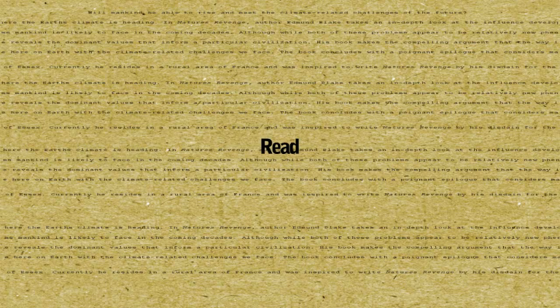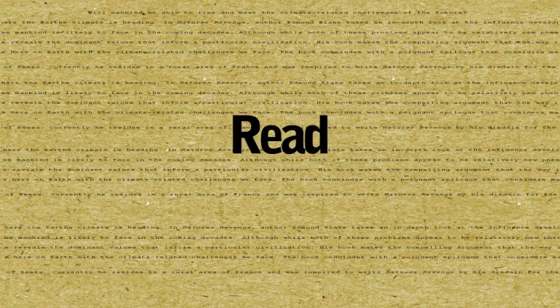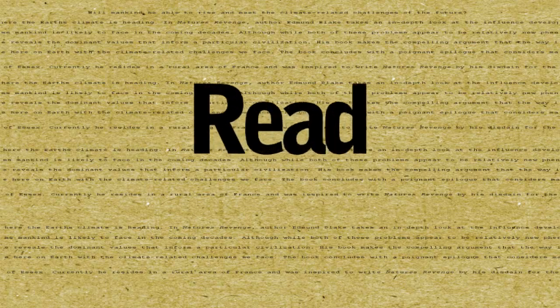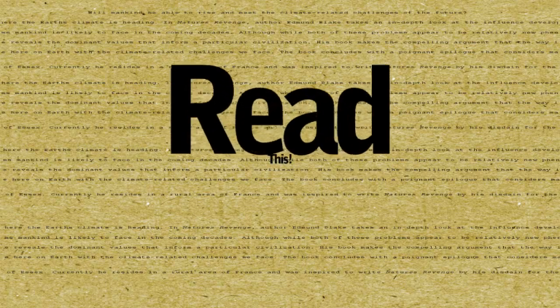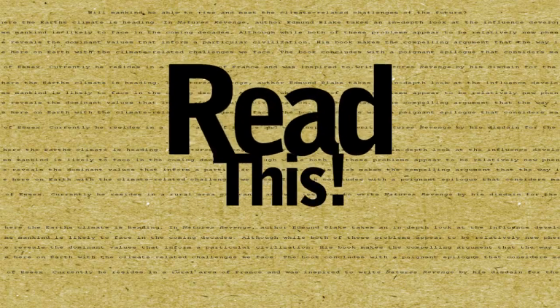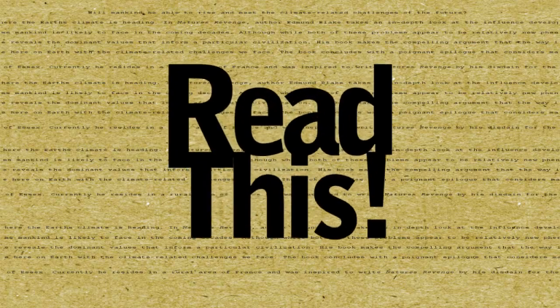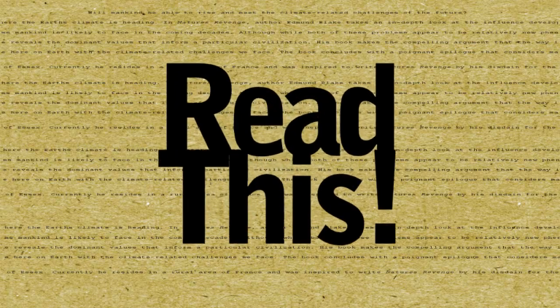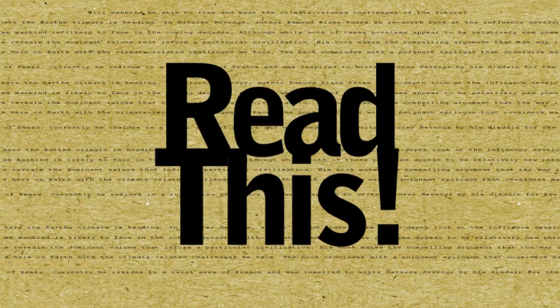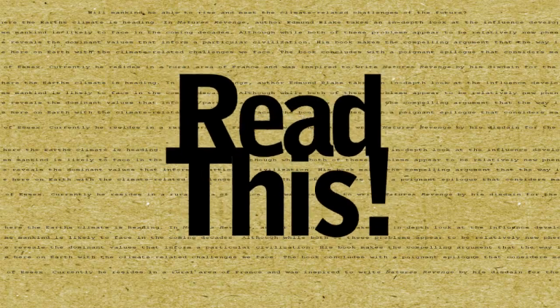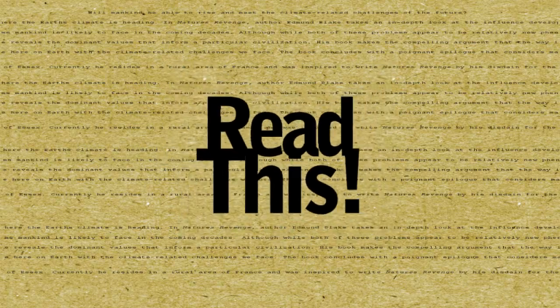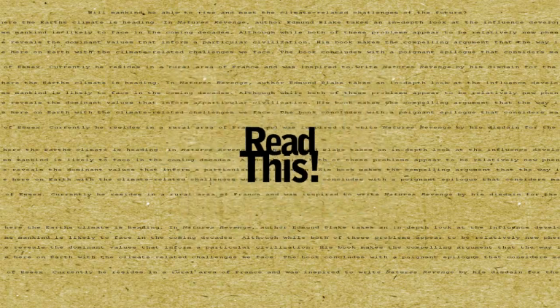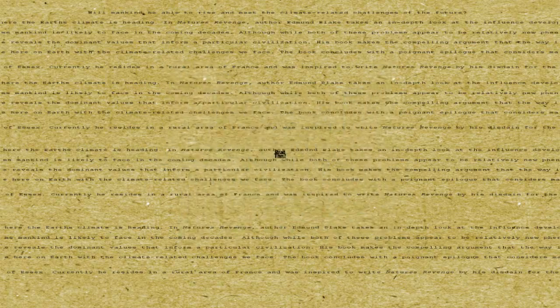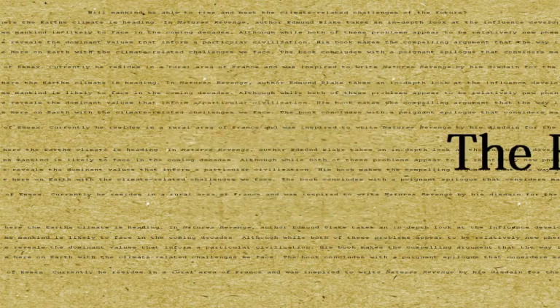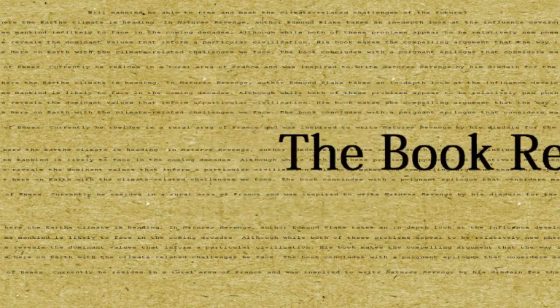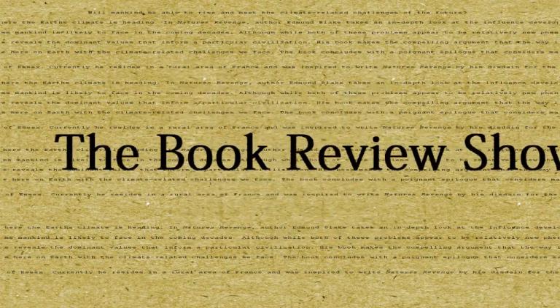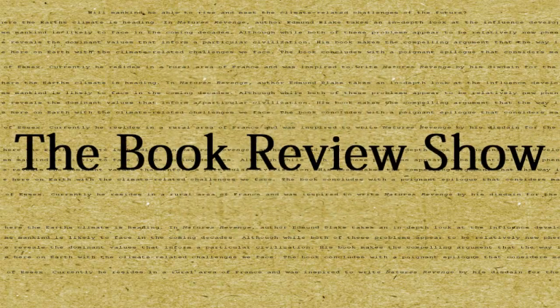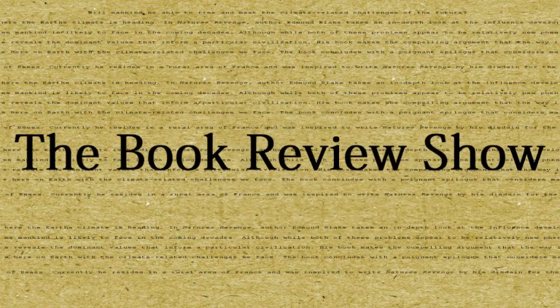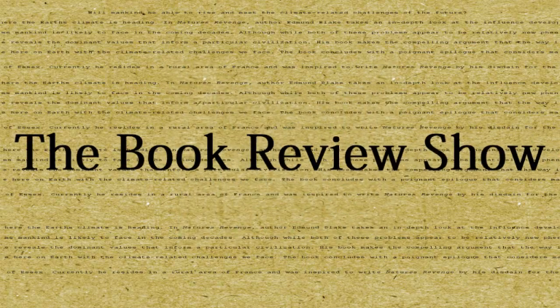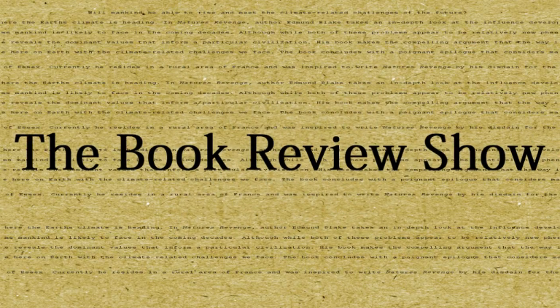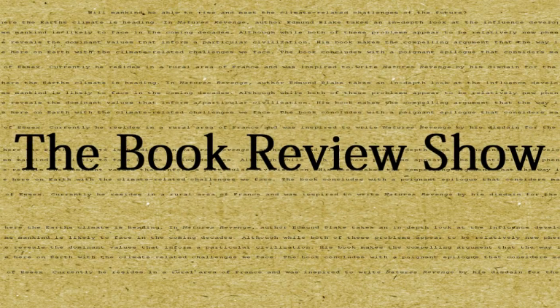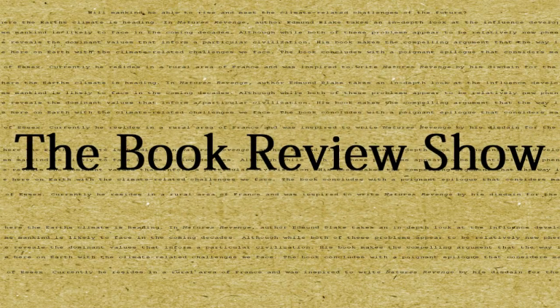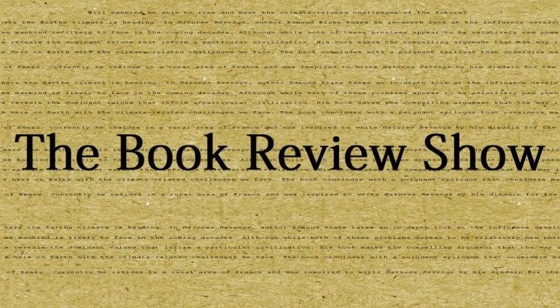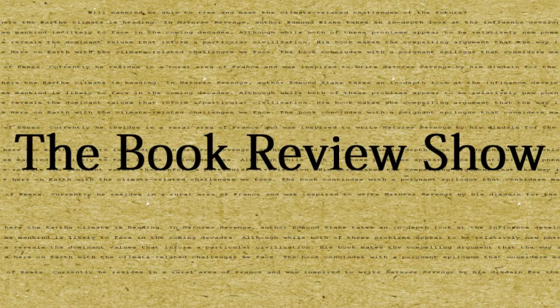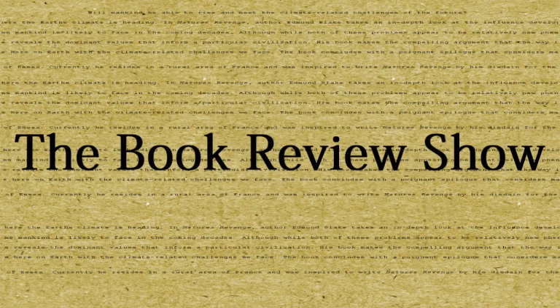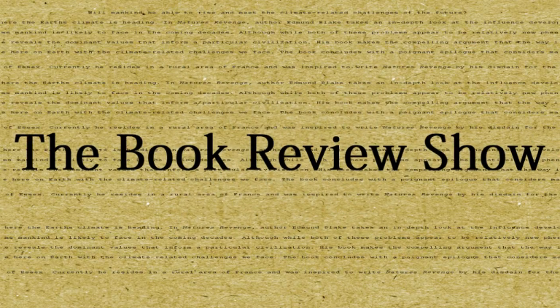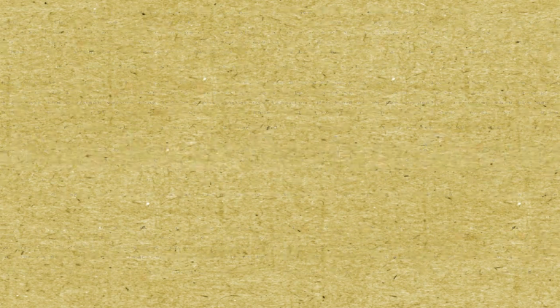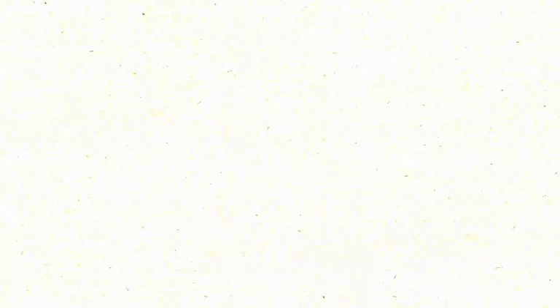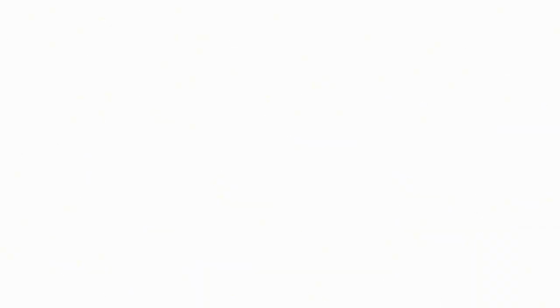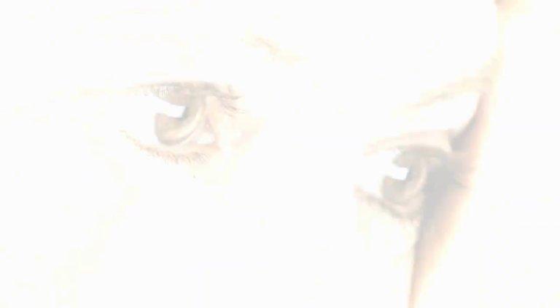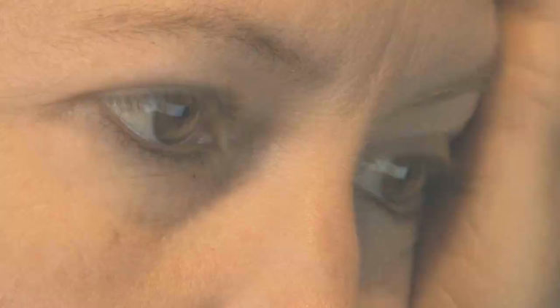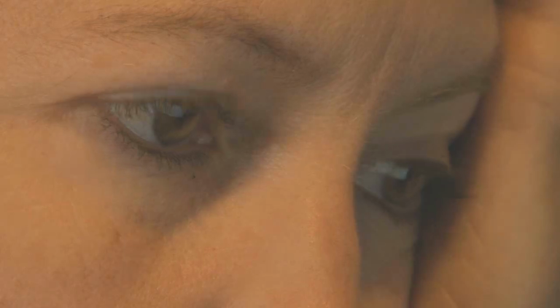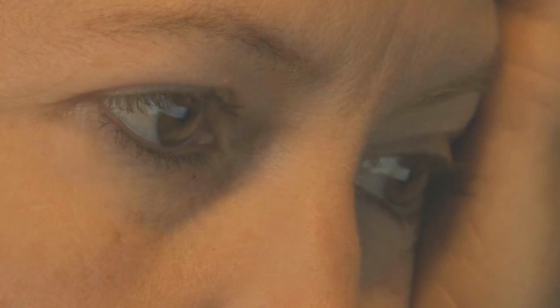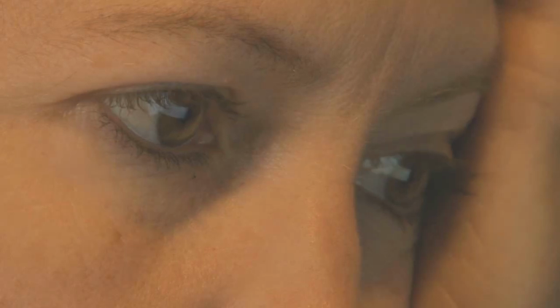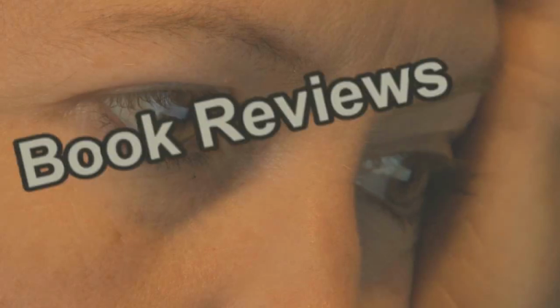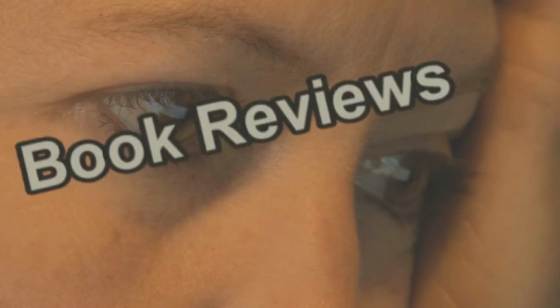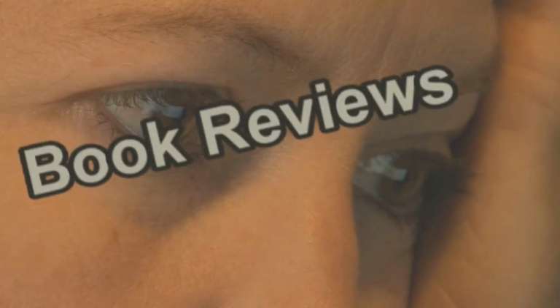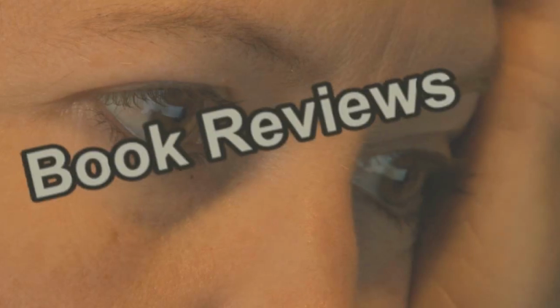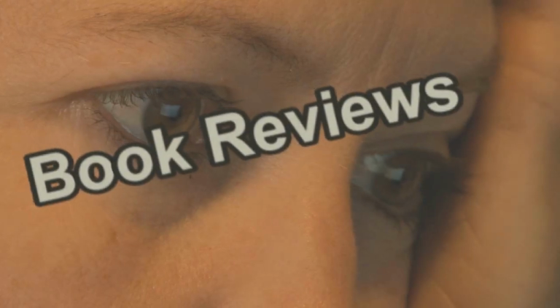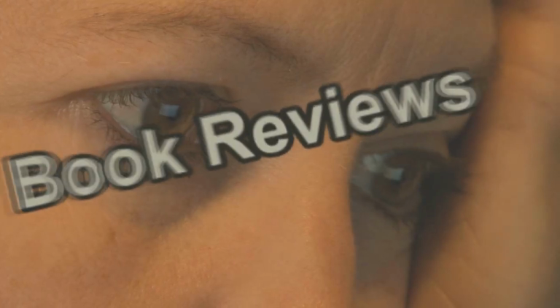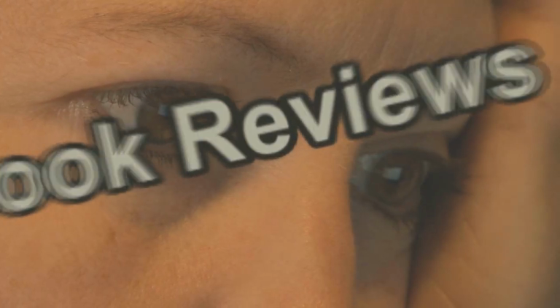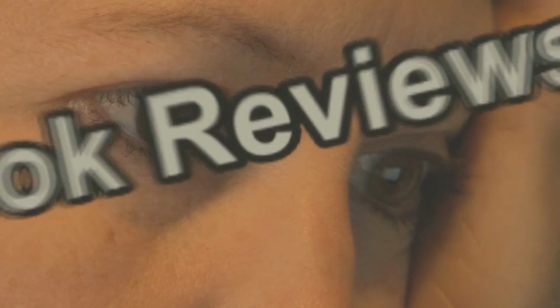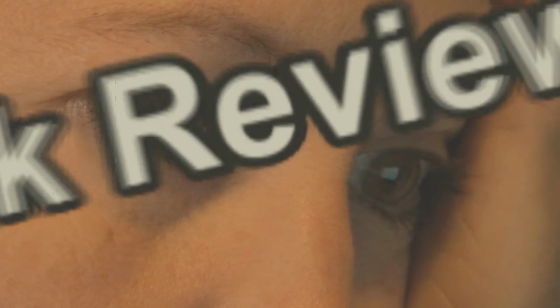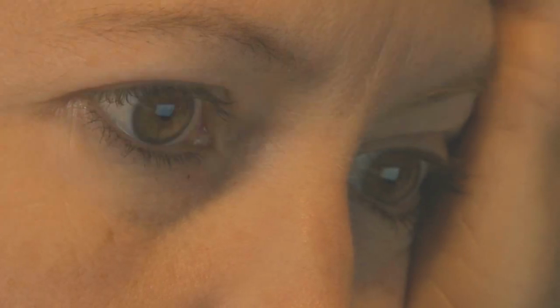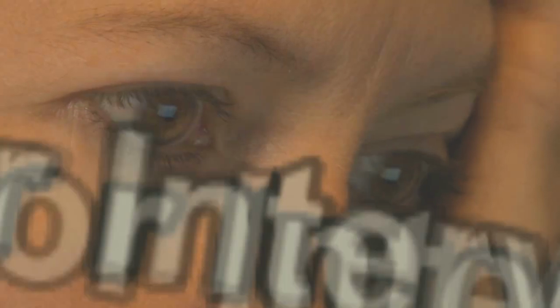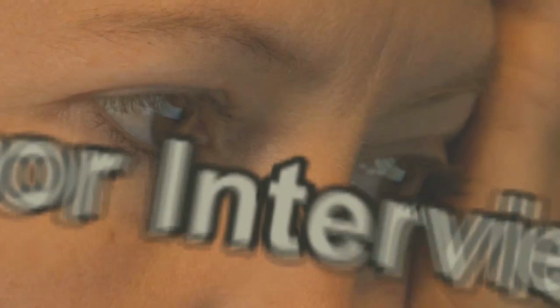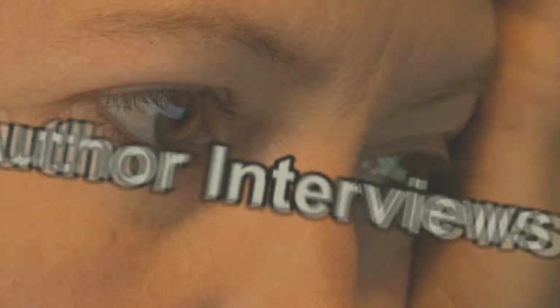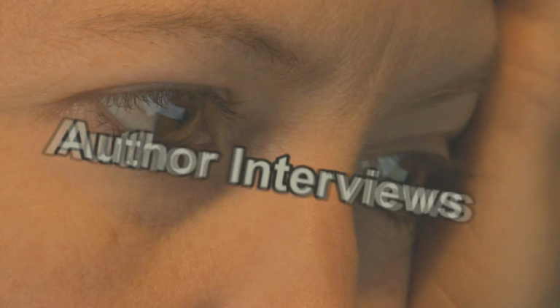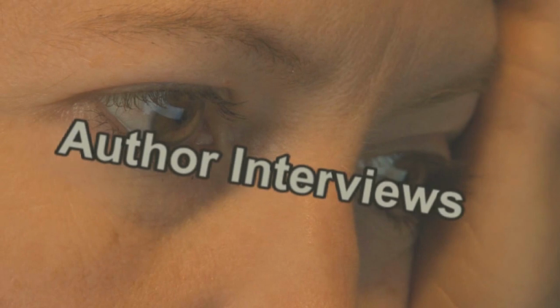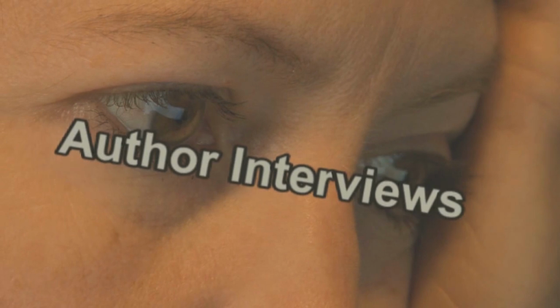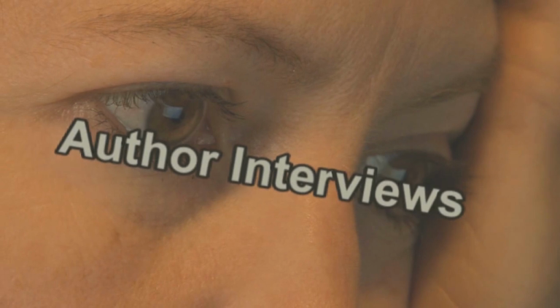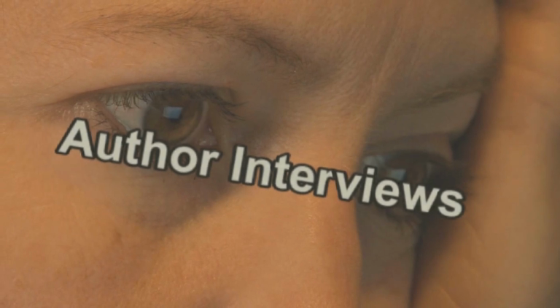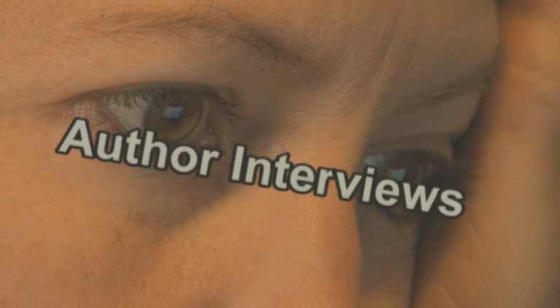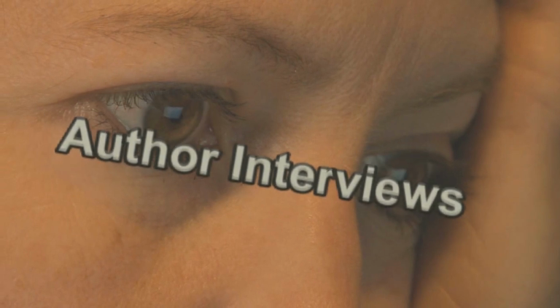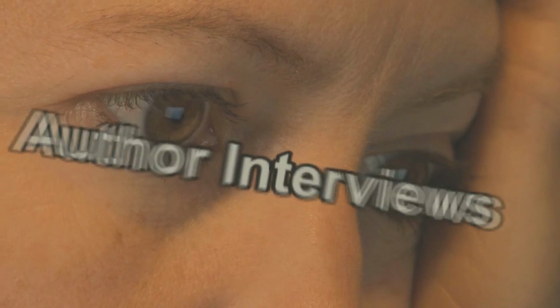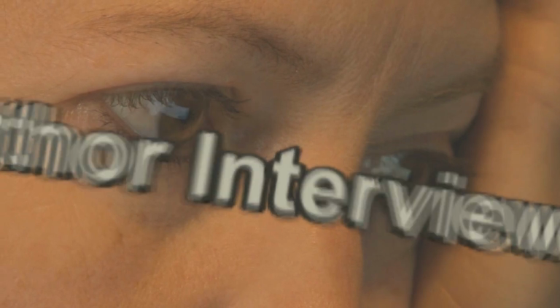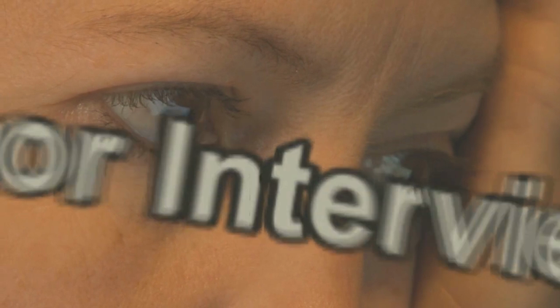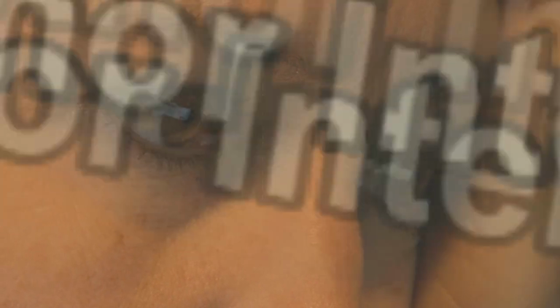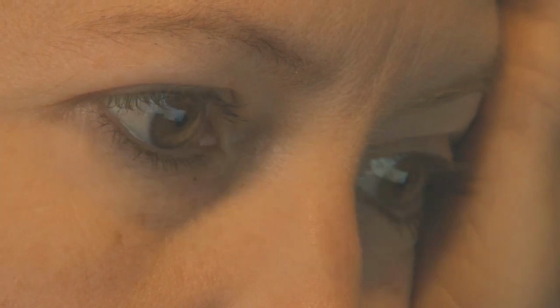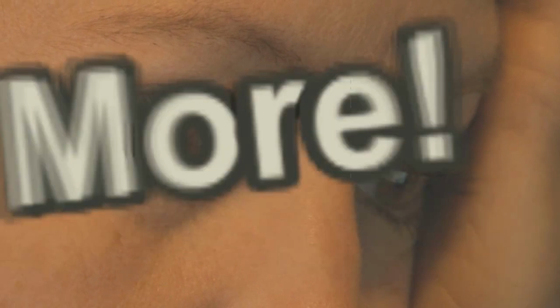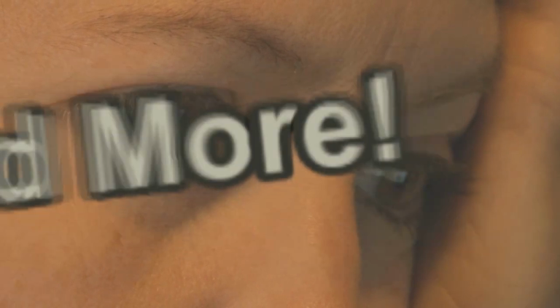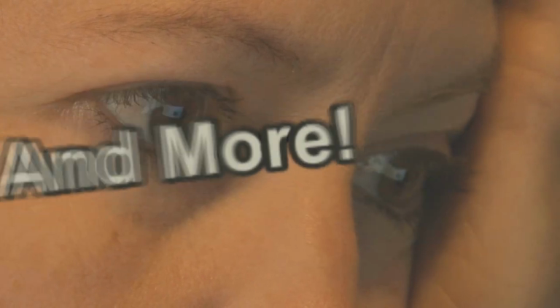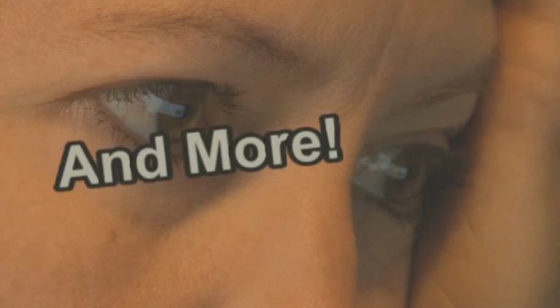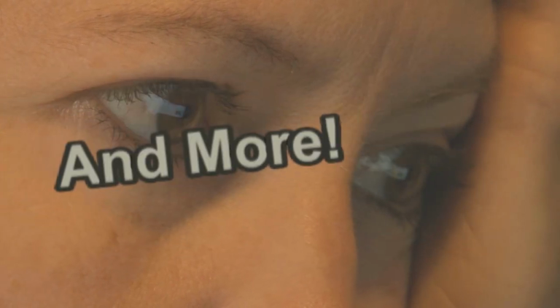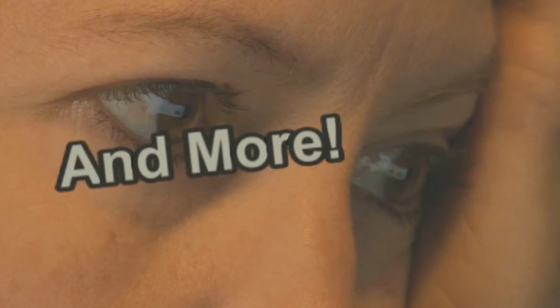Read This, the book review show. Featuring book reviews, author interviews, and more.